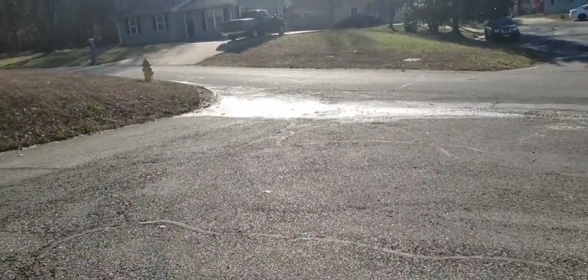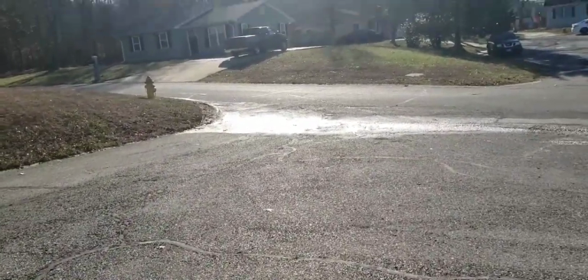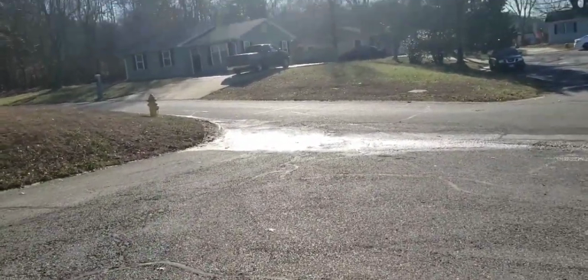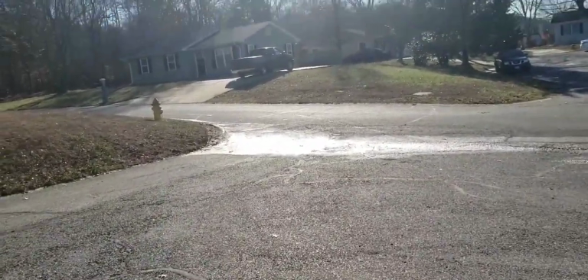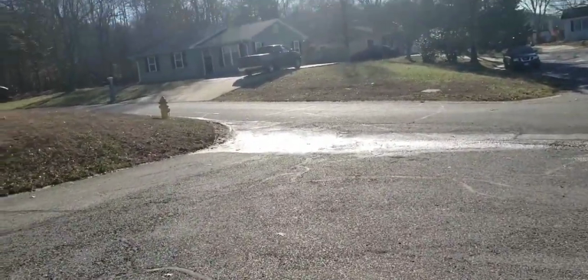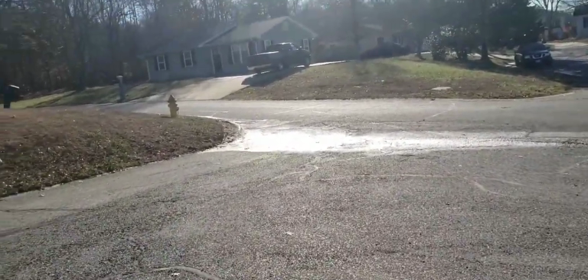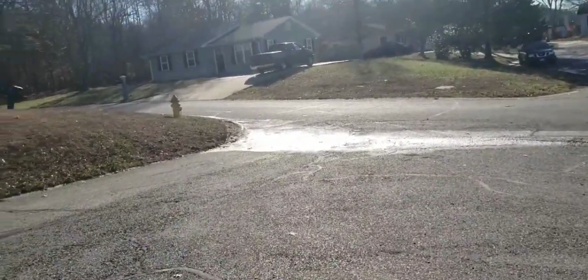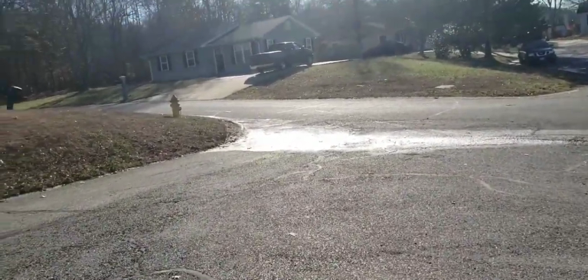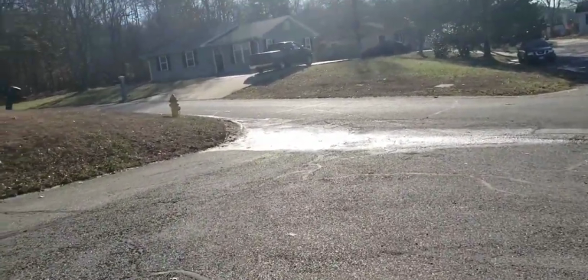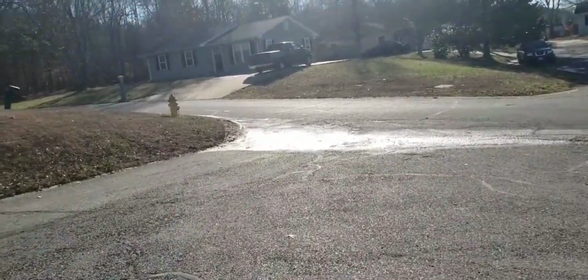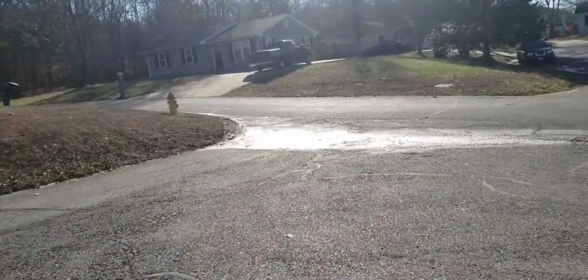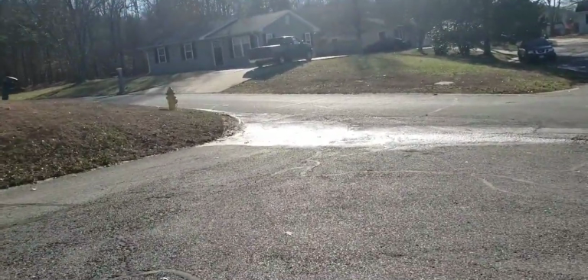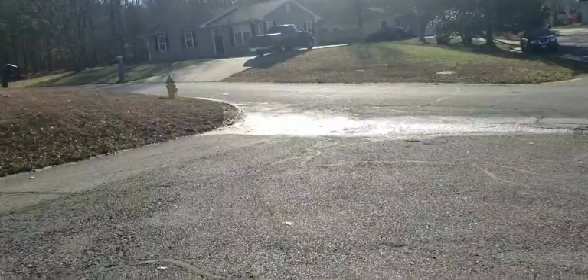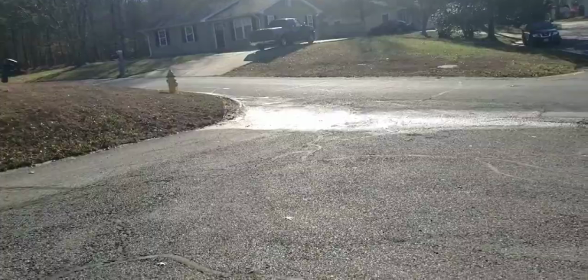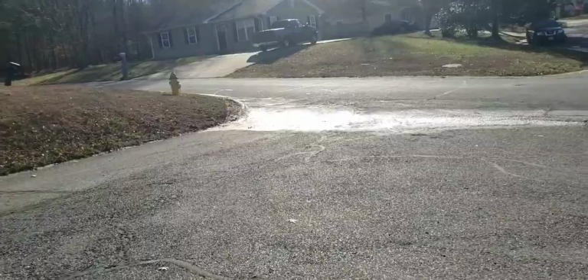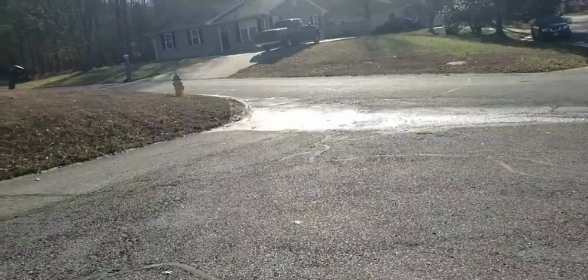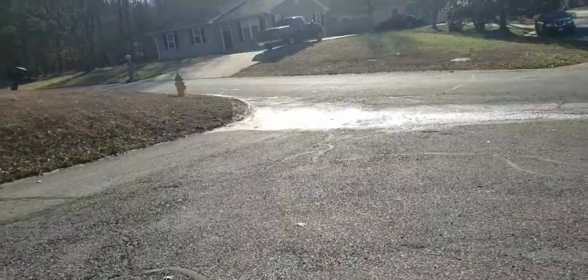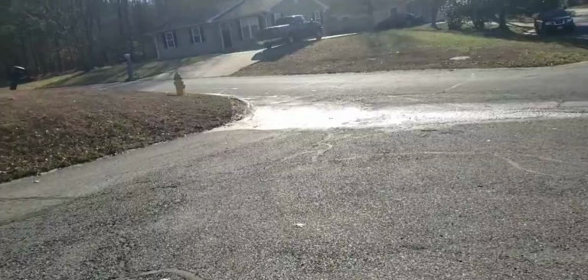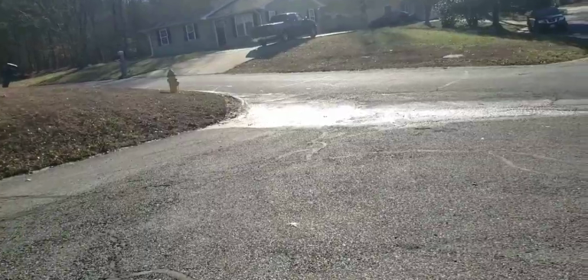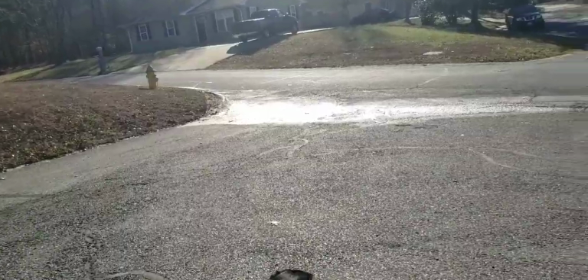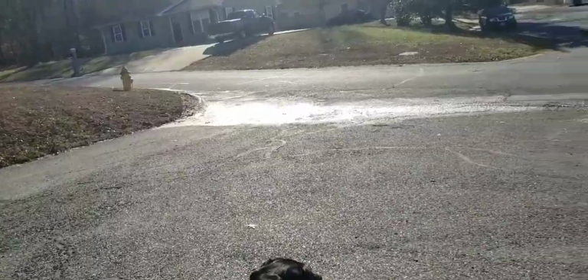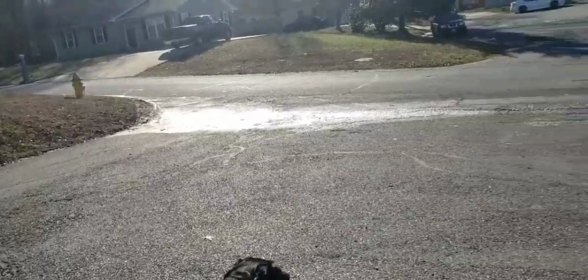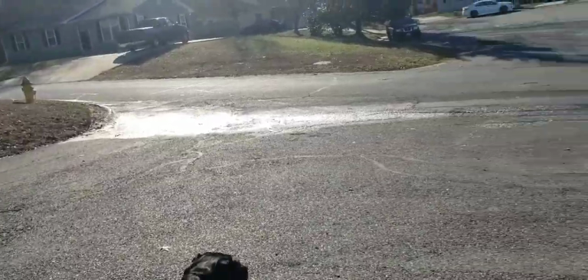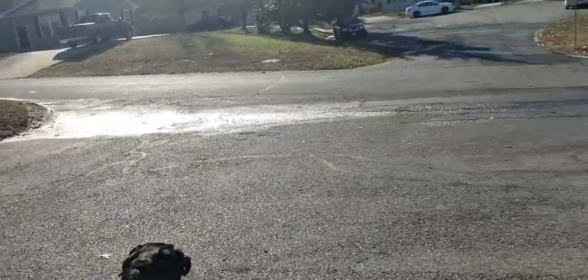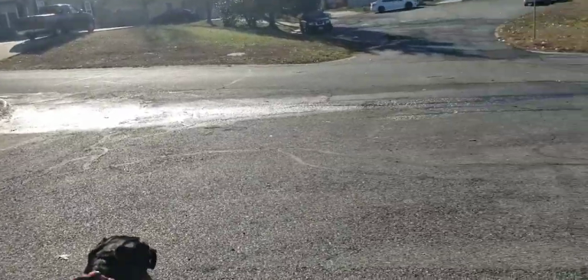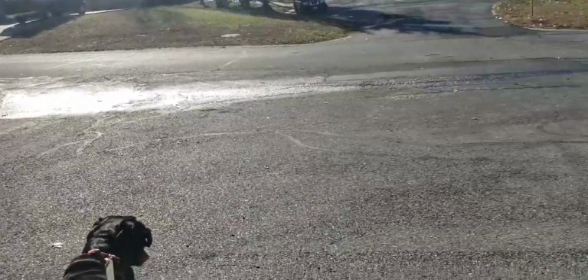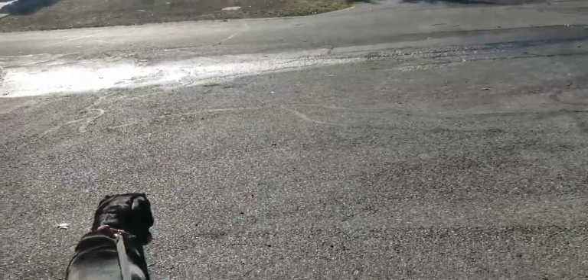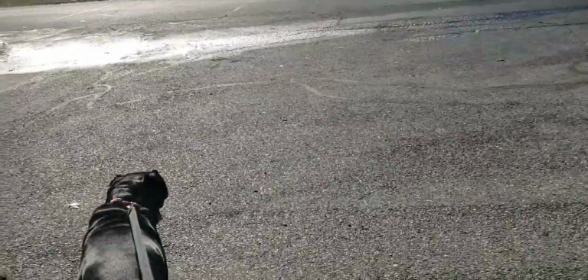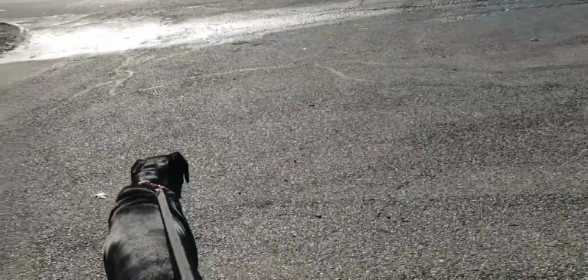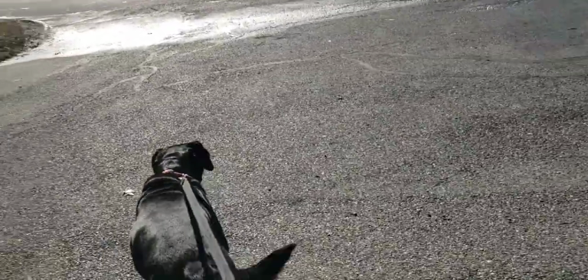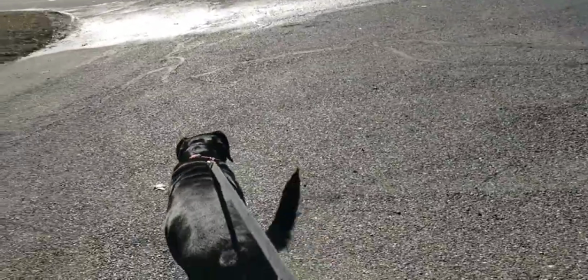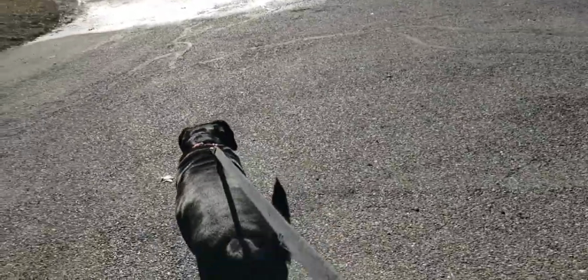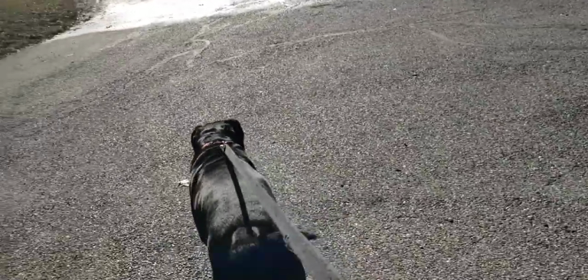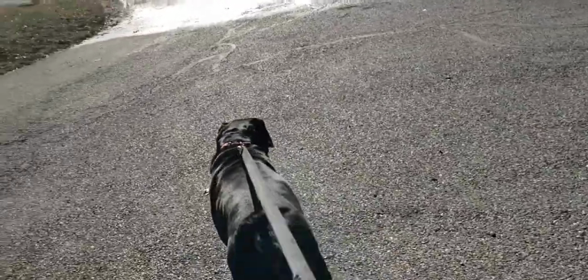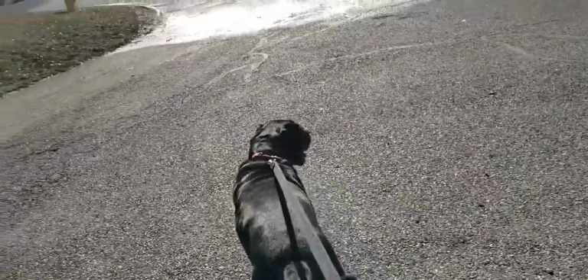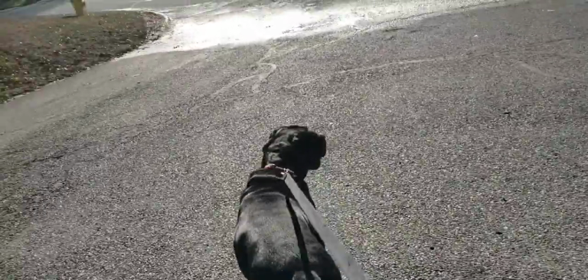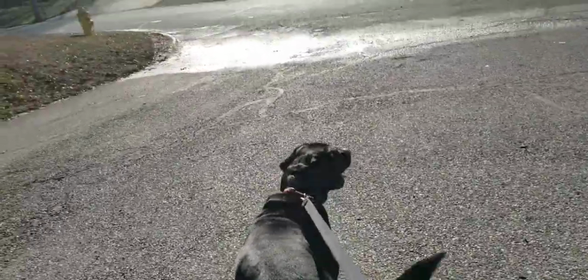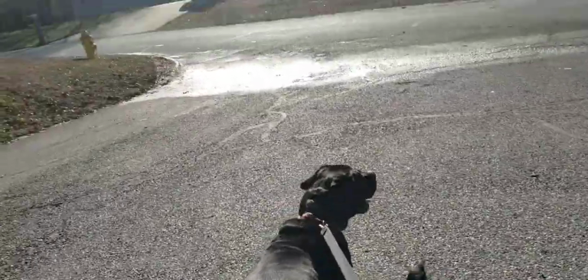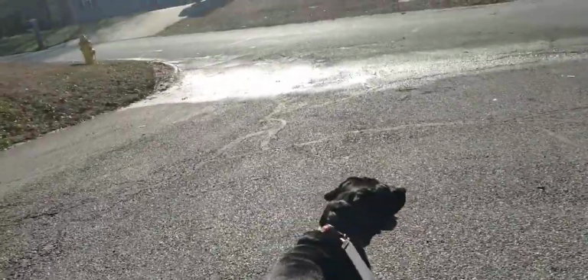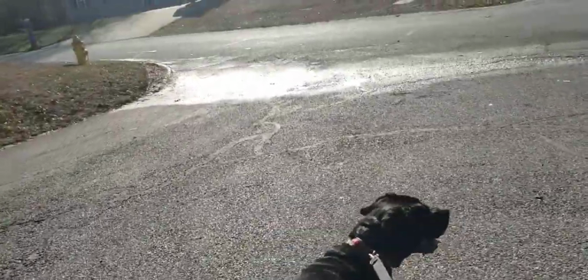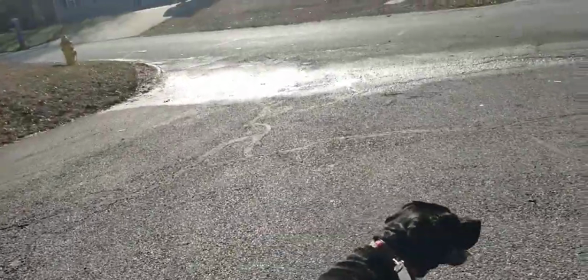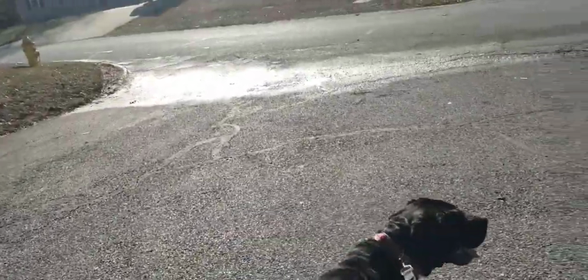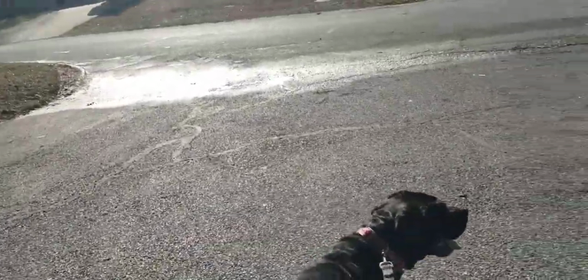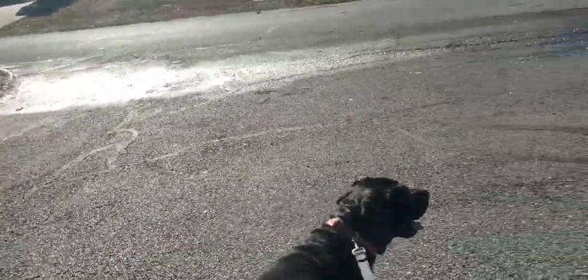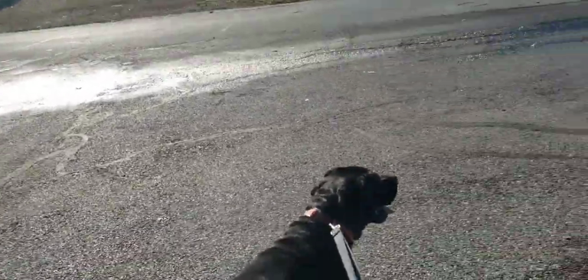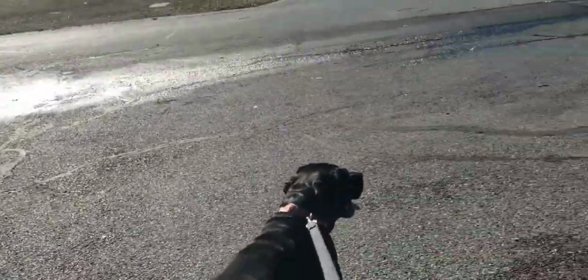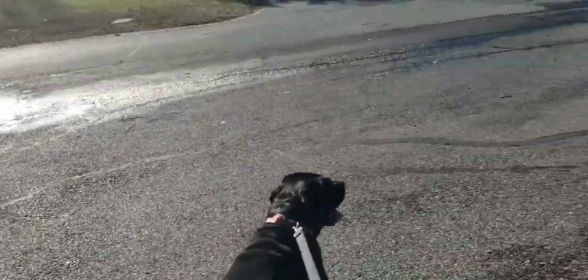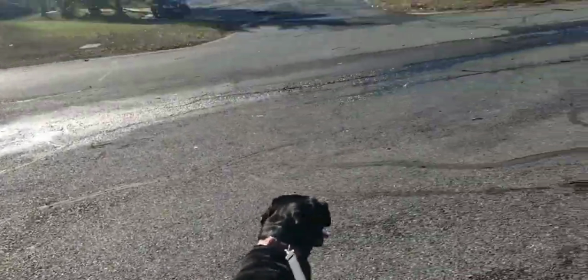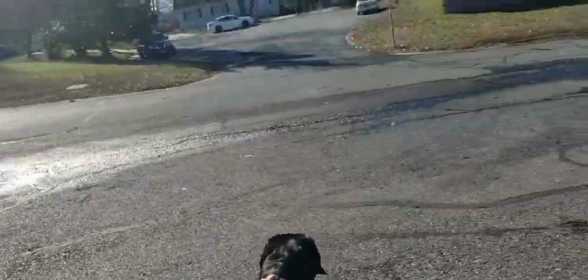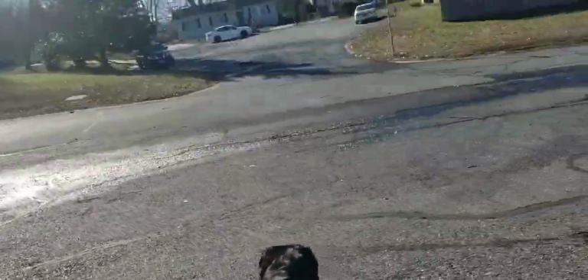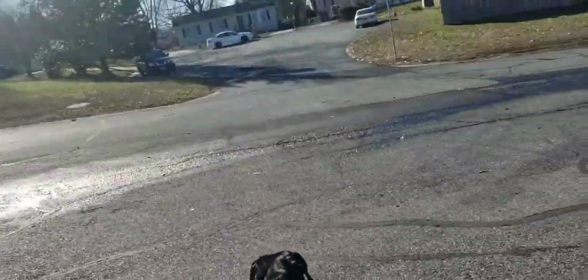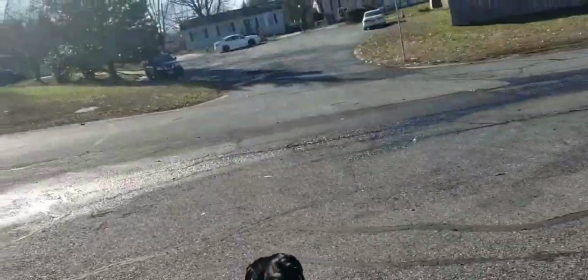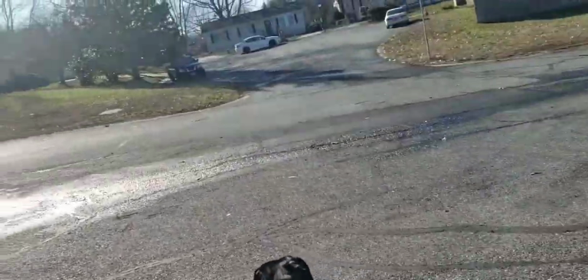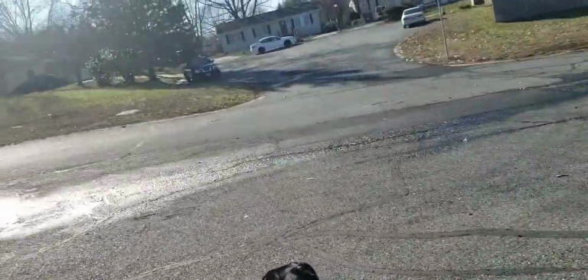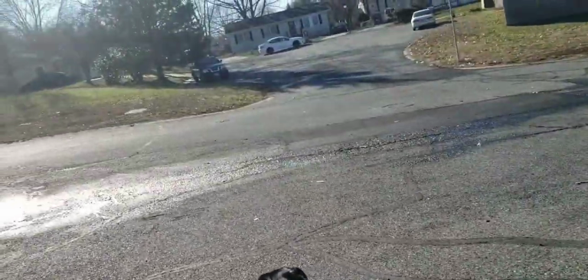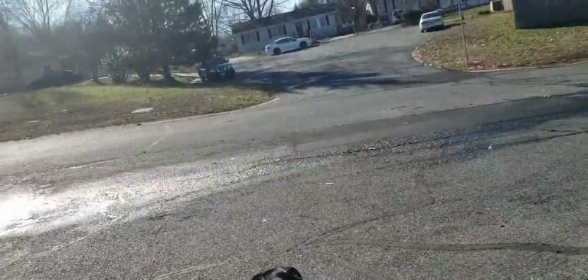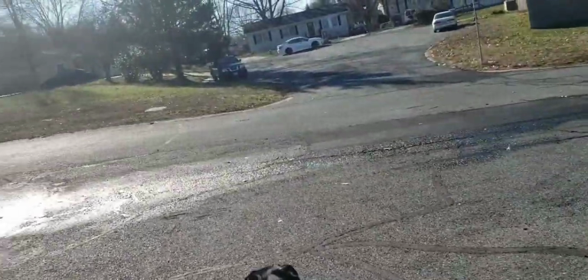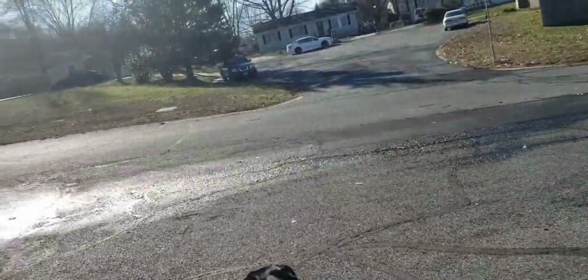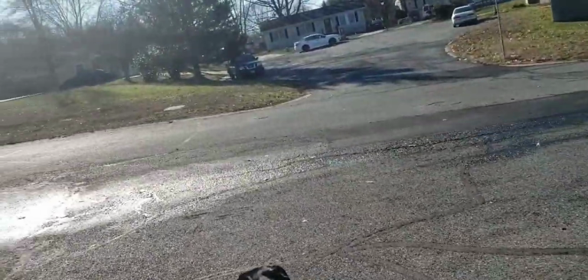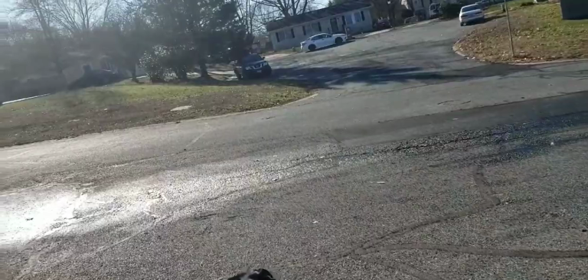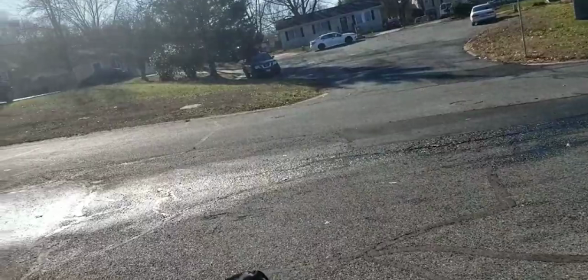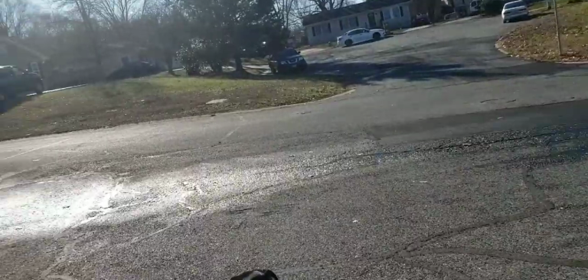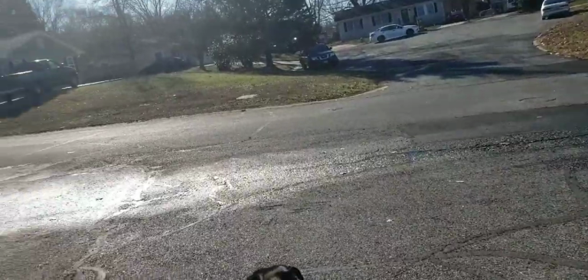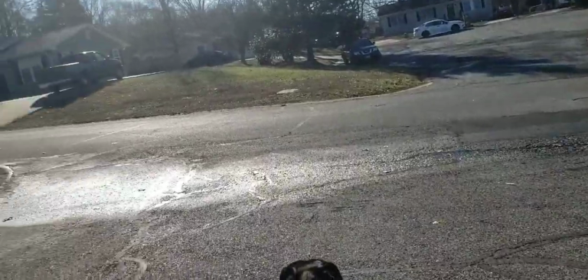Just out taking Boots for a walk — such a nice day out here.